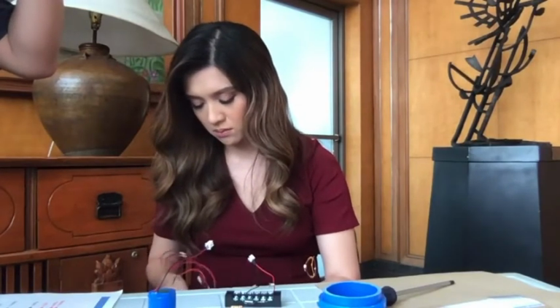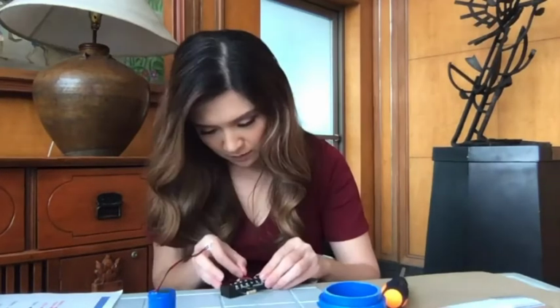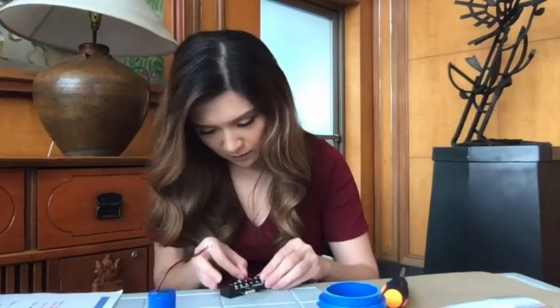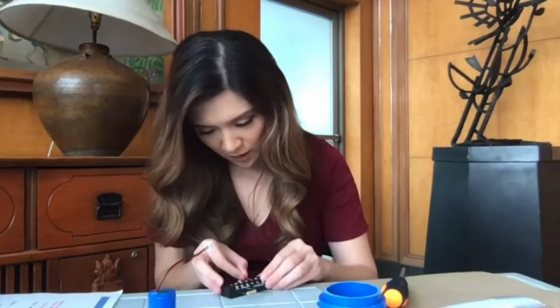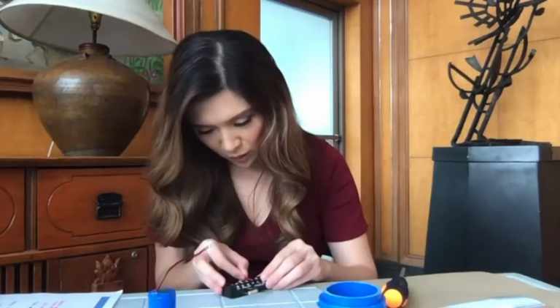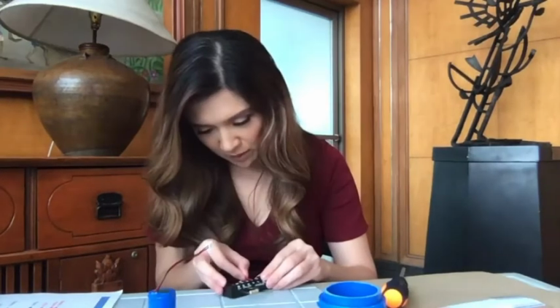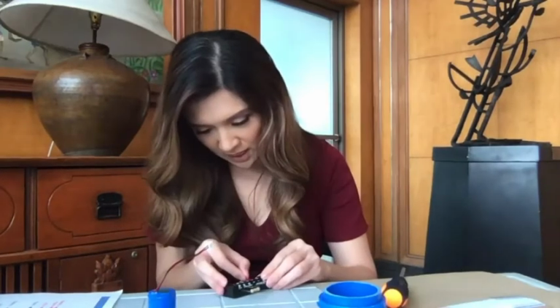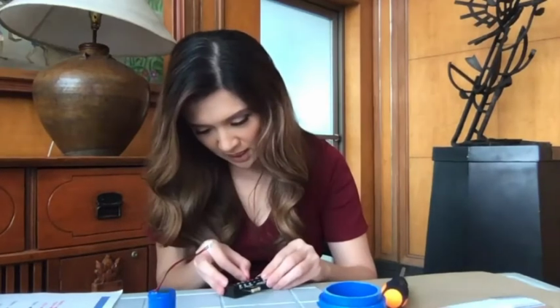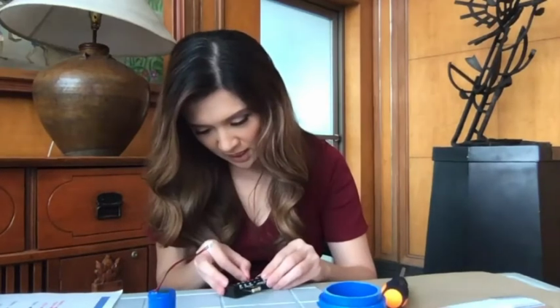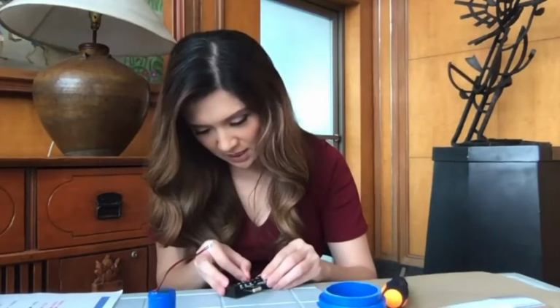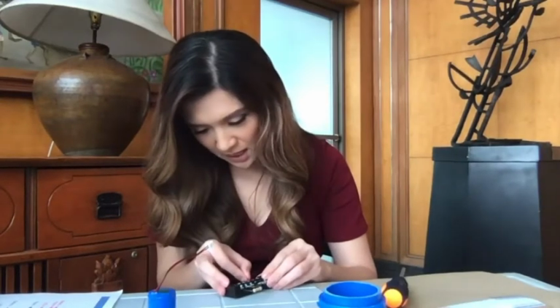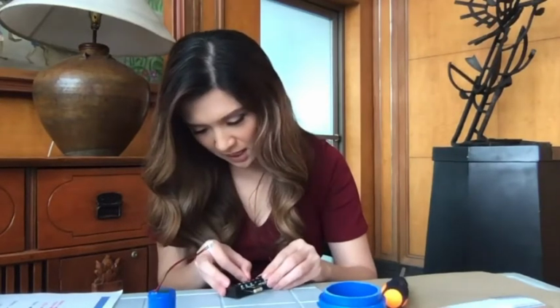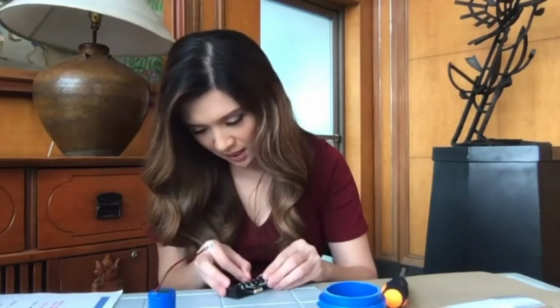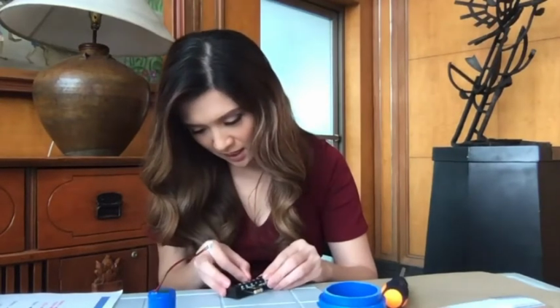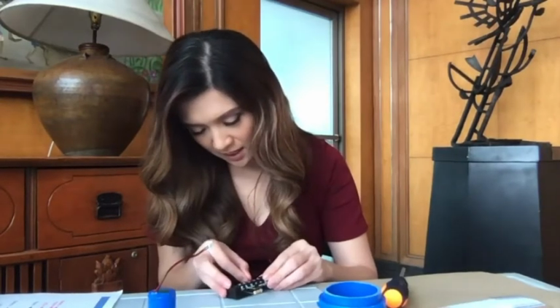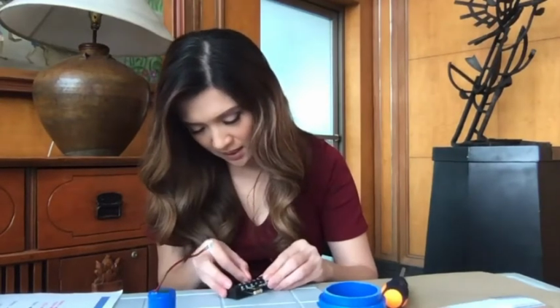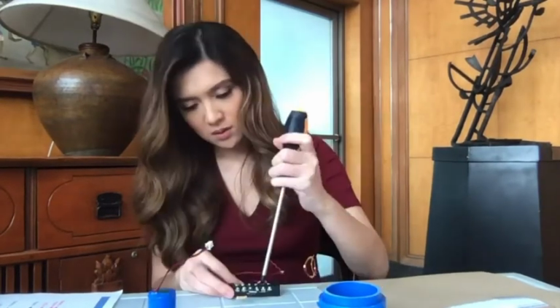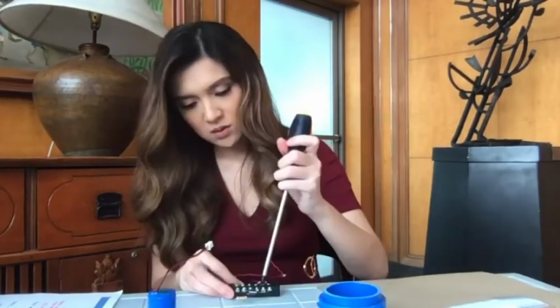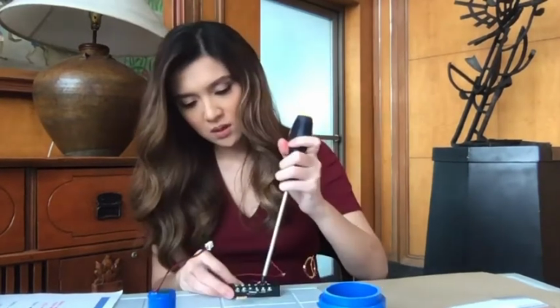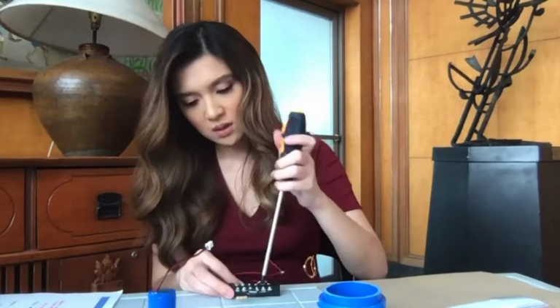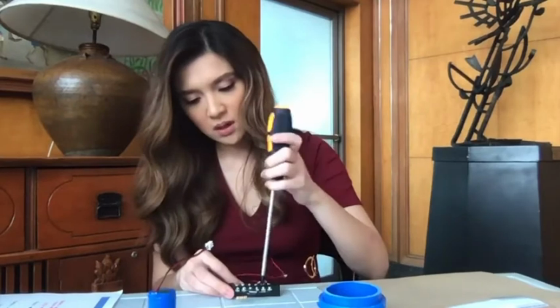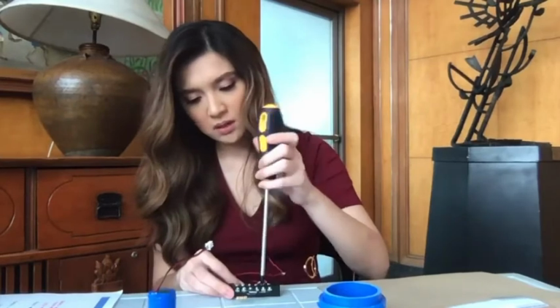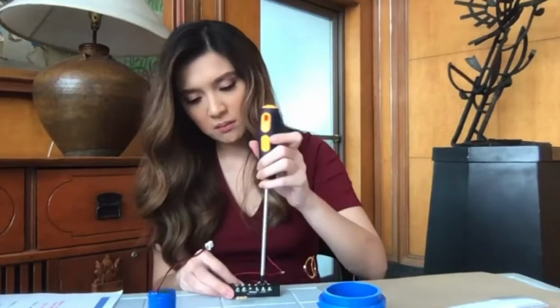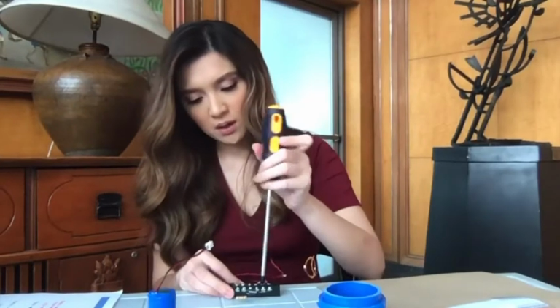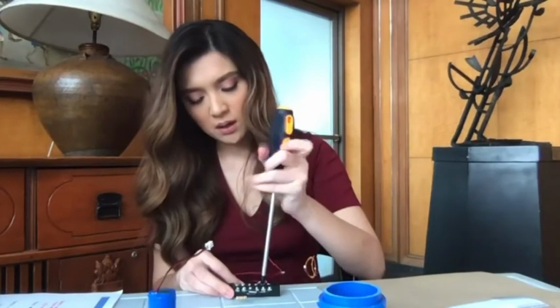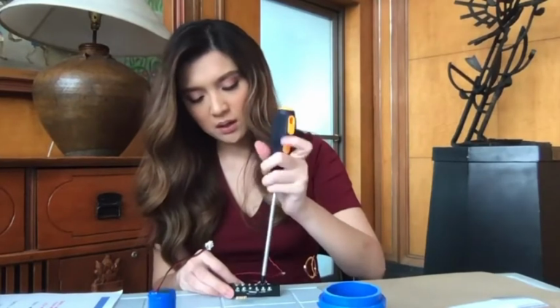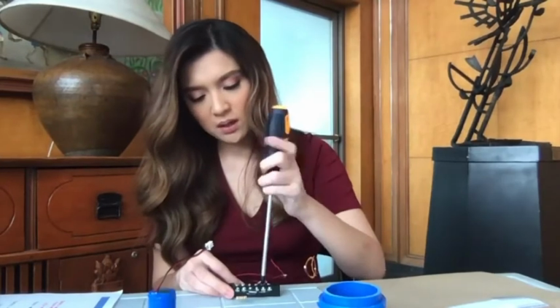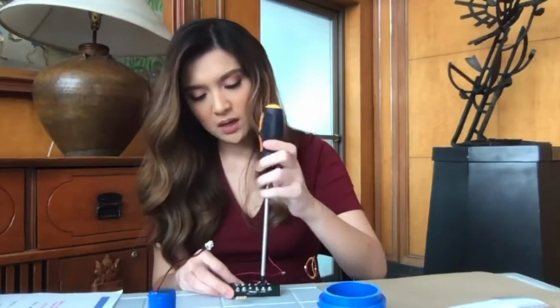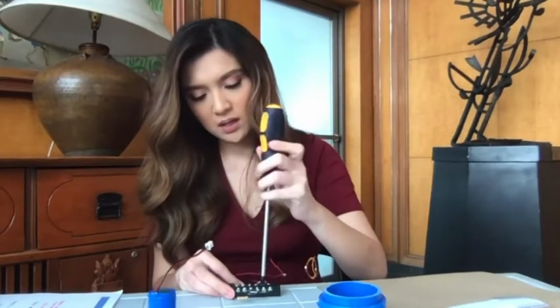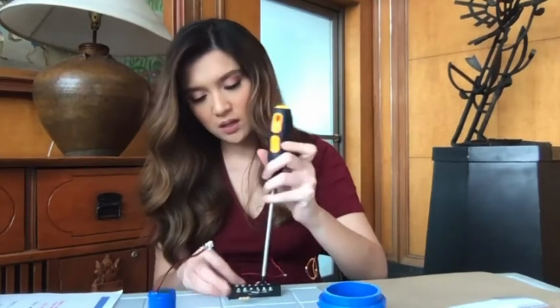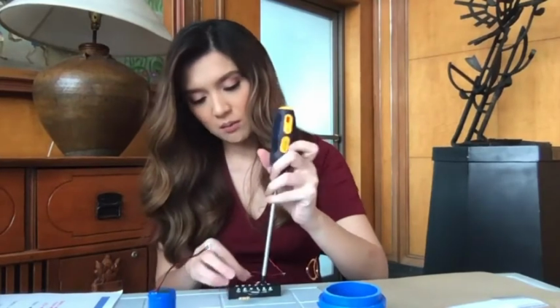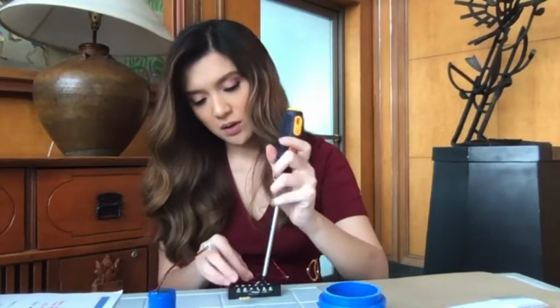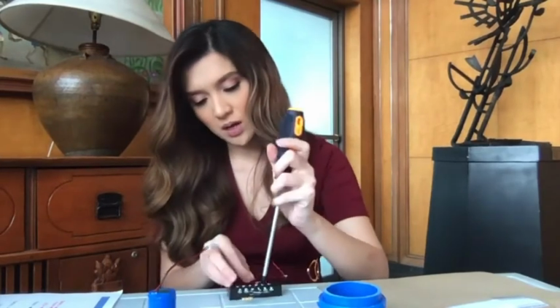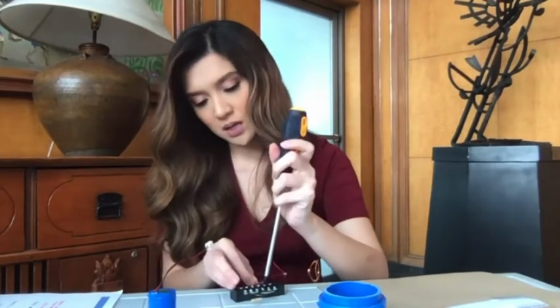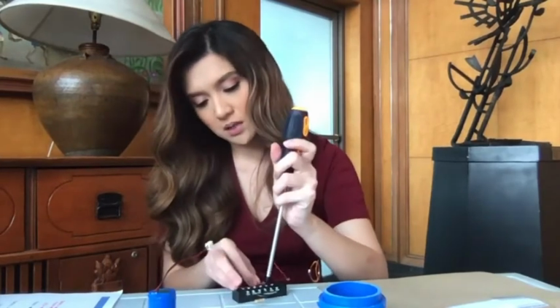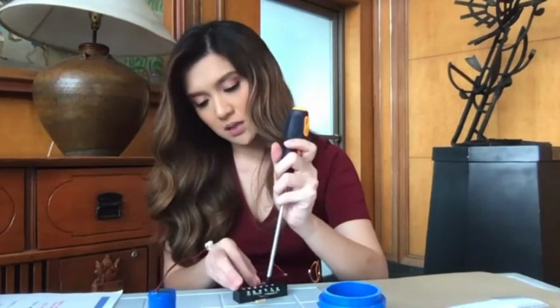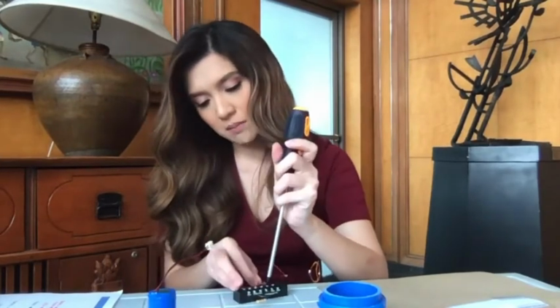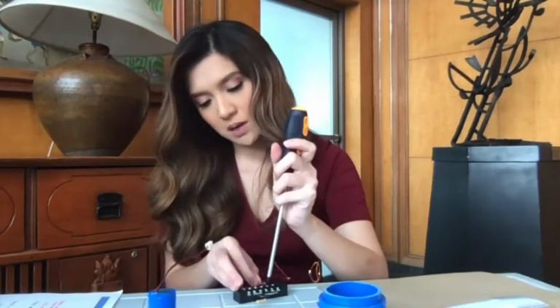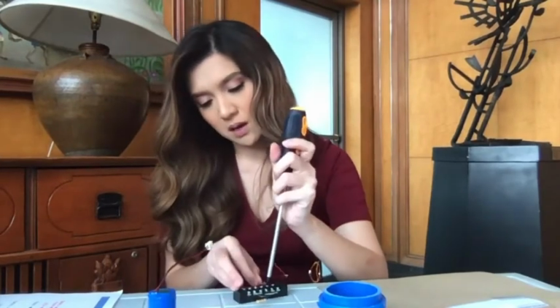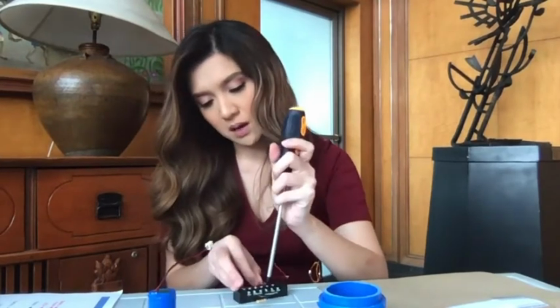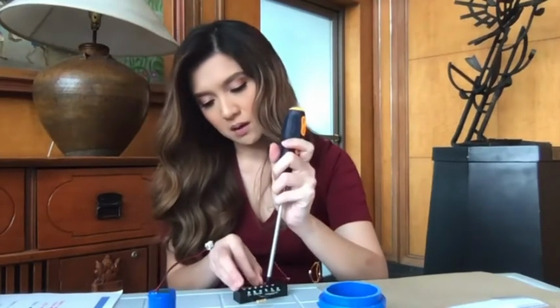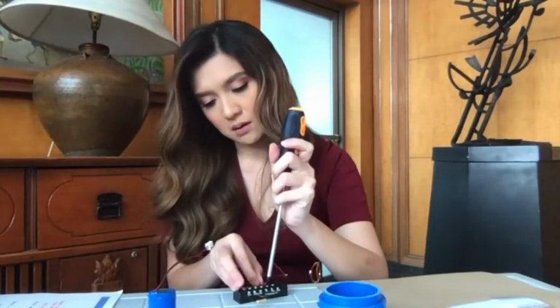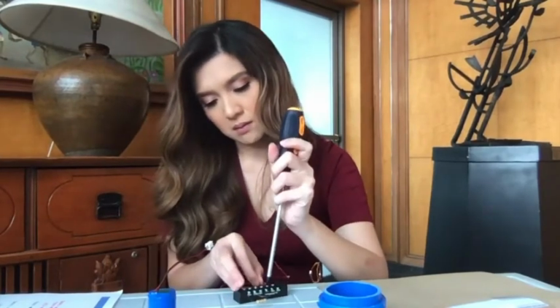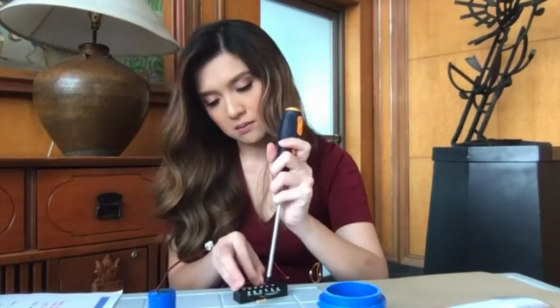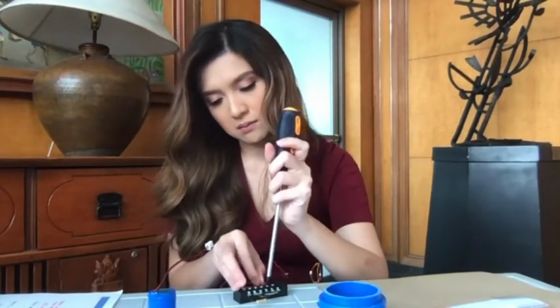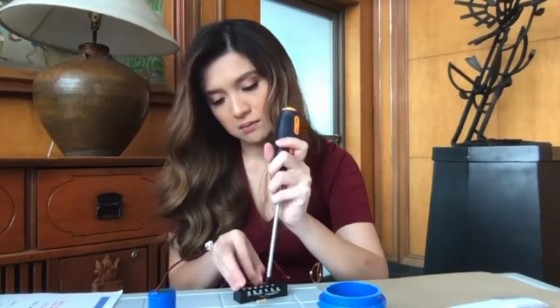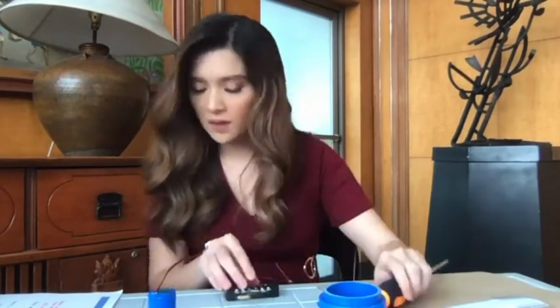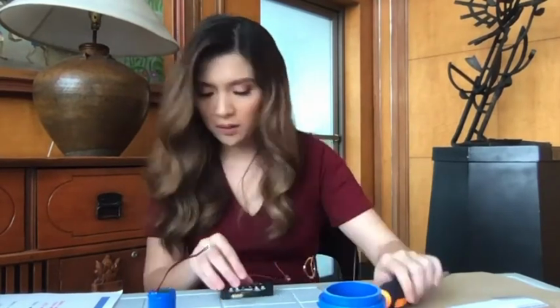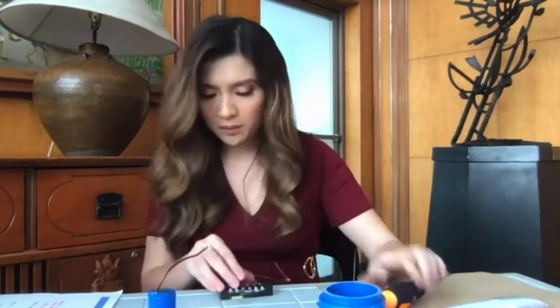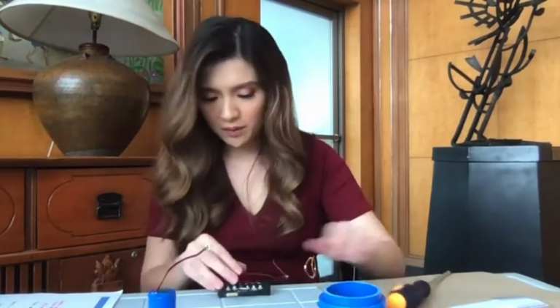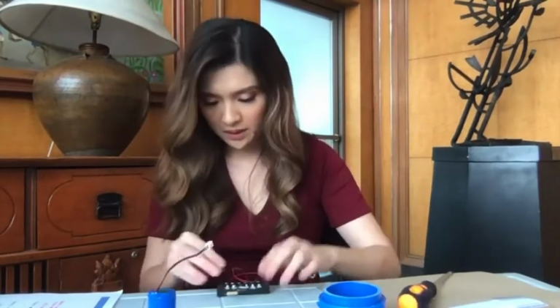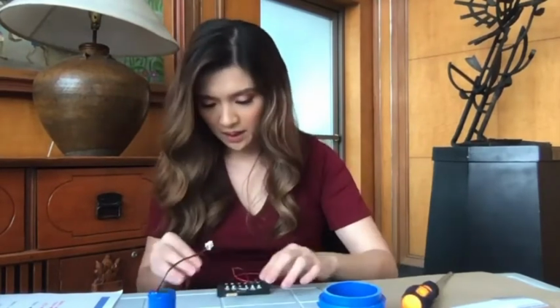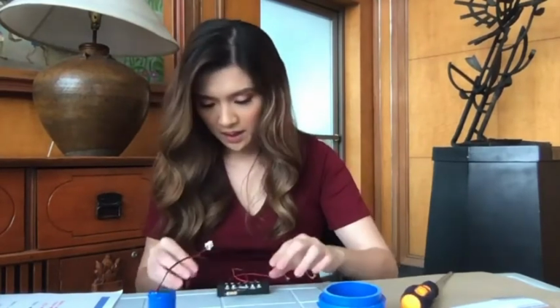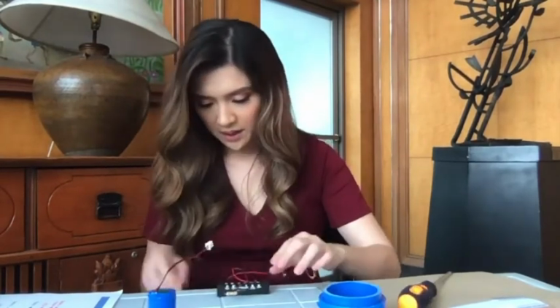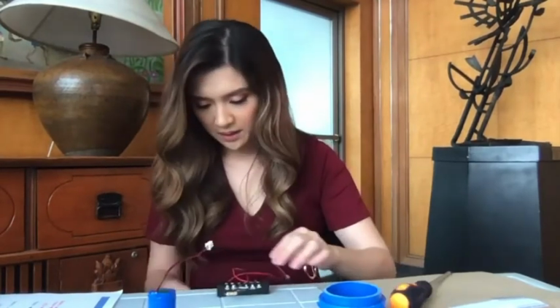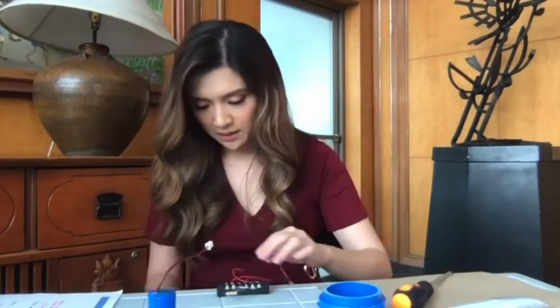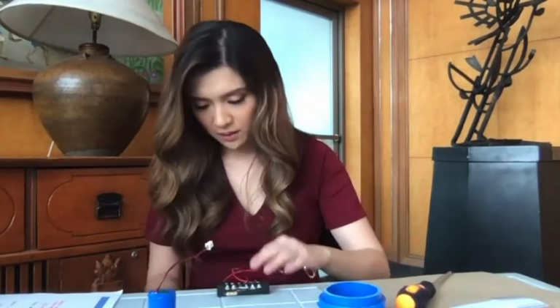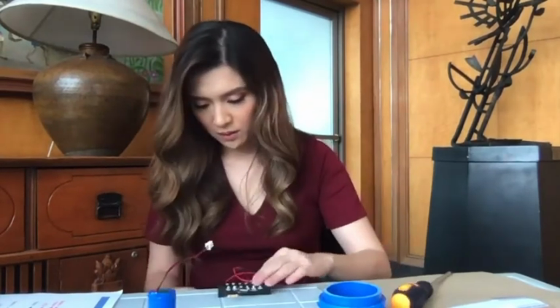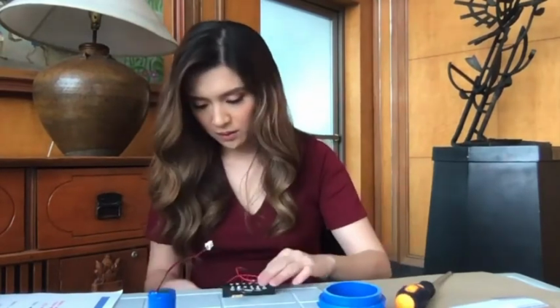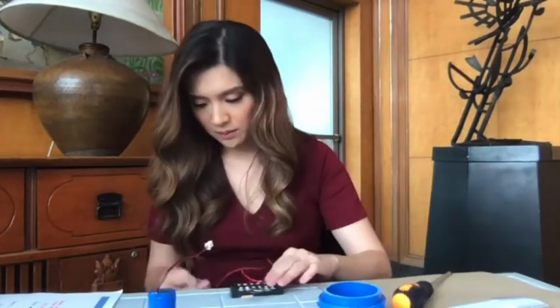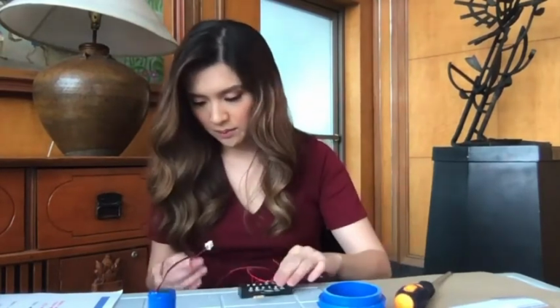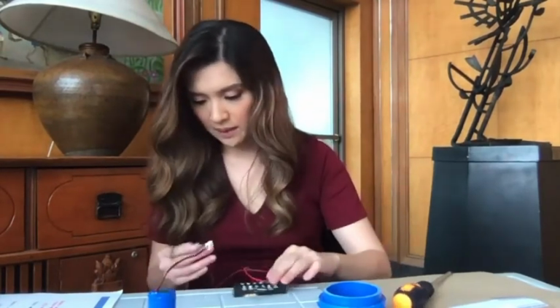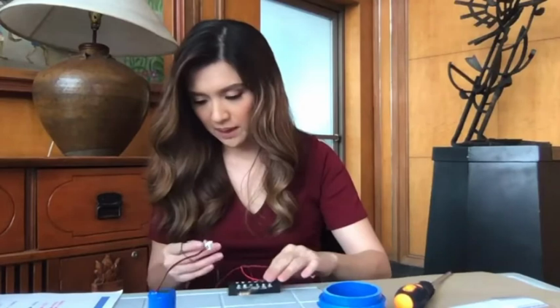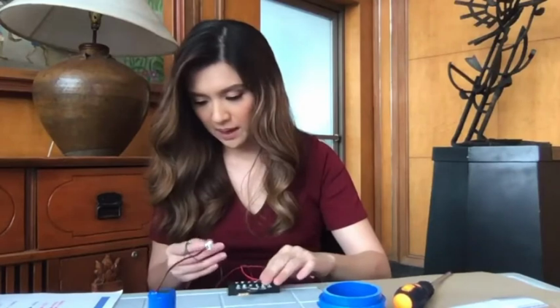Ito, madali lang. Isa lang. Saan yung lahat ng bagay kagaya ni Number 8? Siyempre lang. Number 9. Color Black.